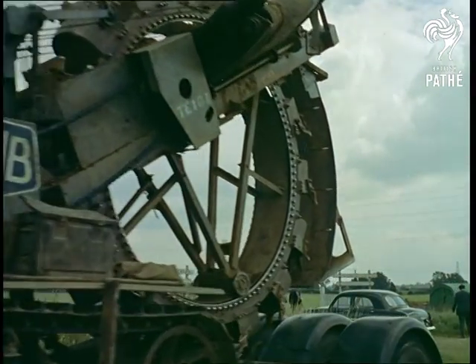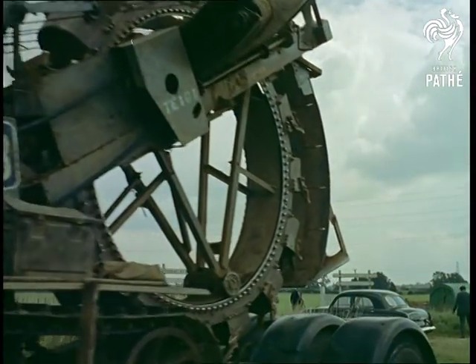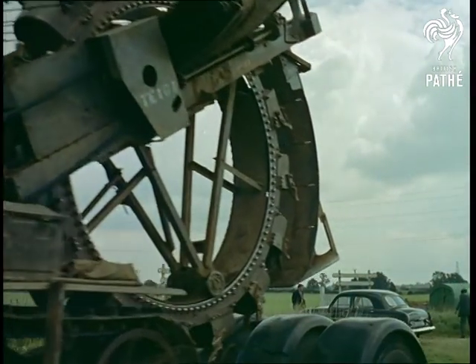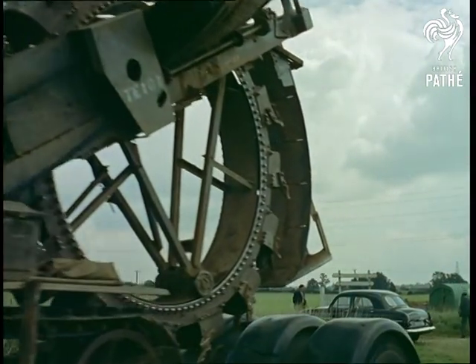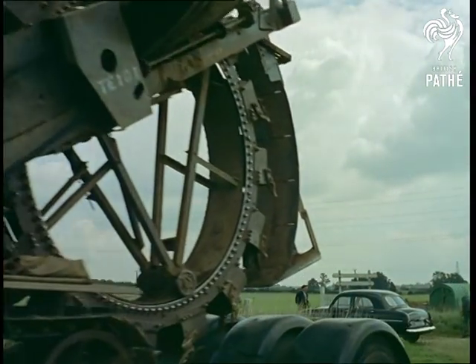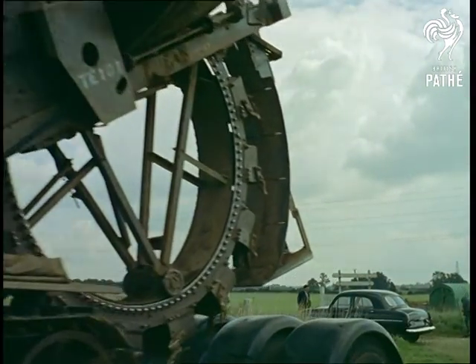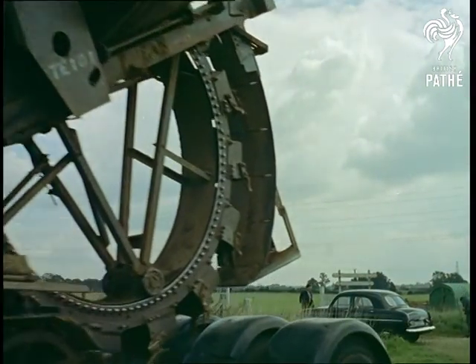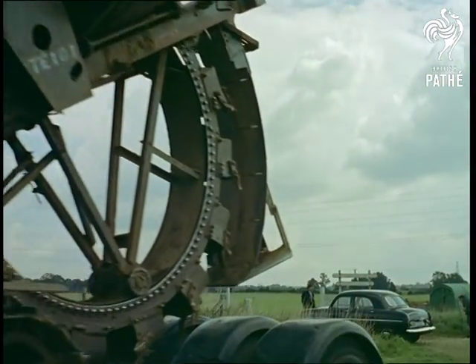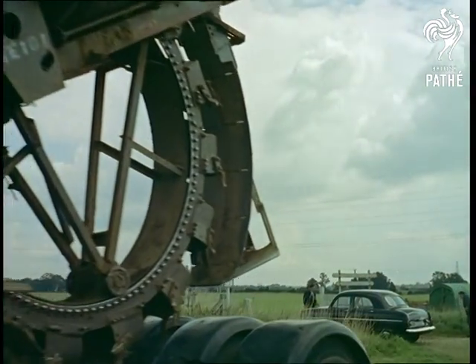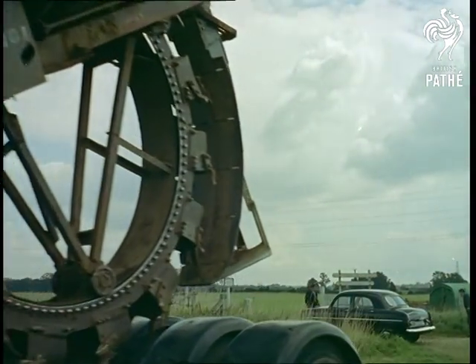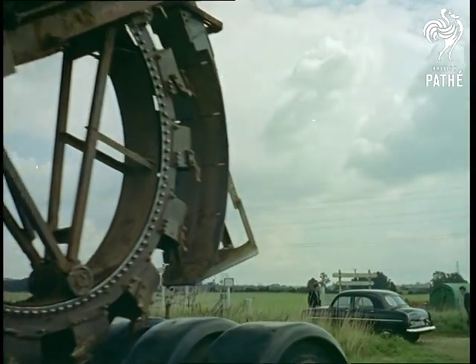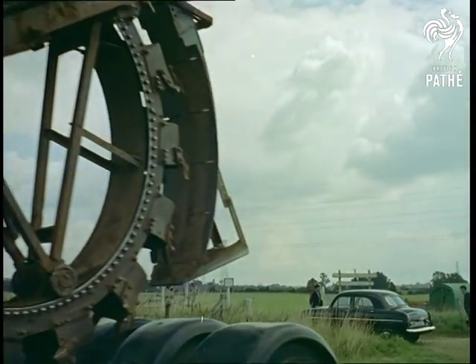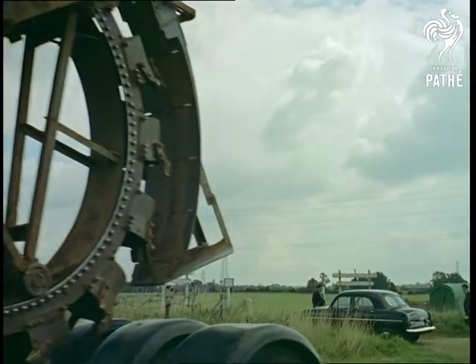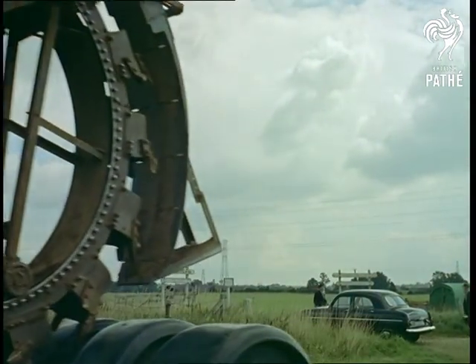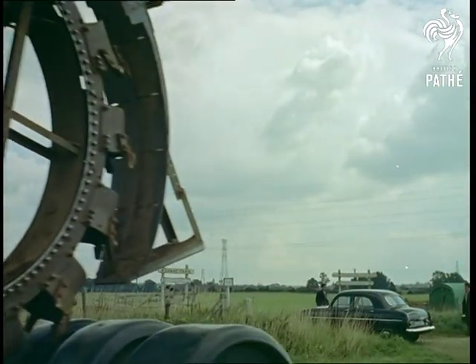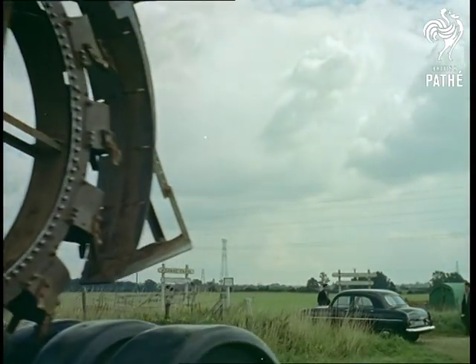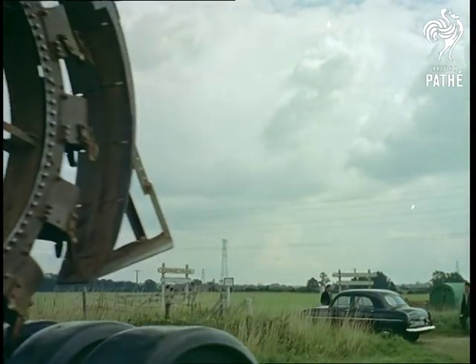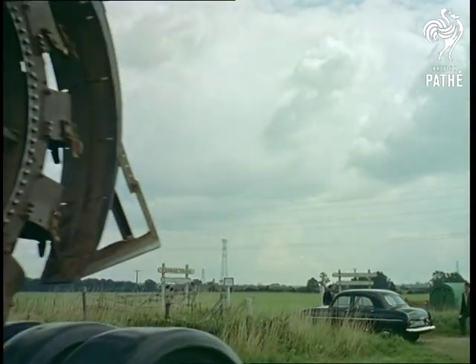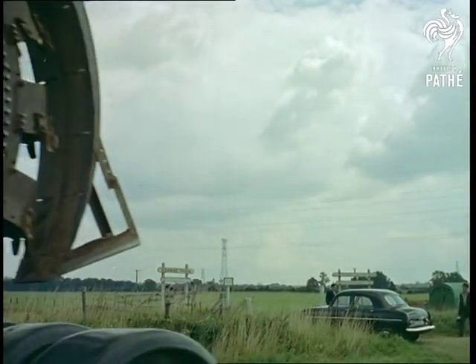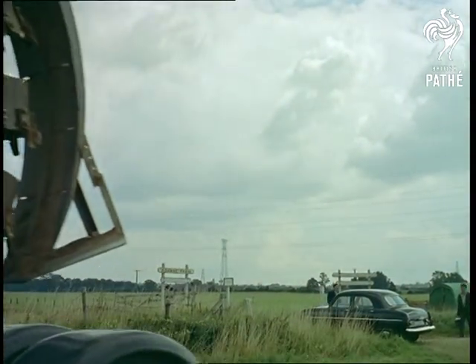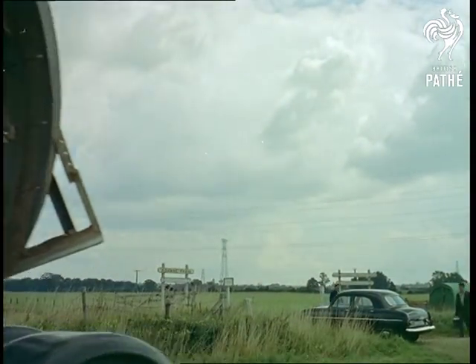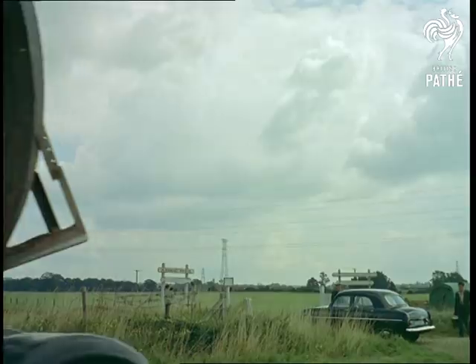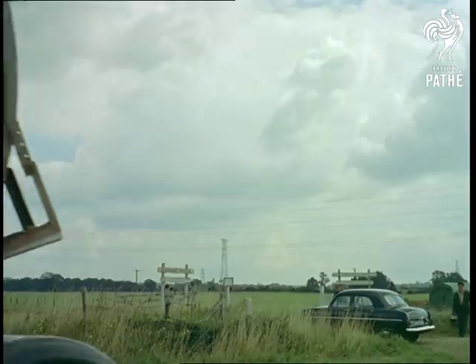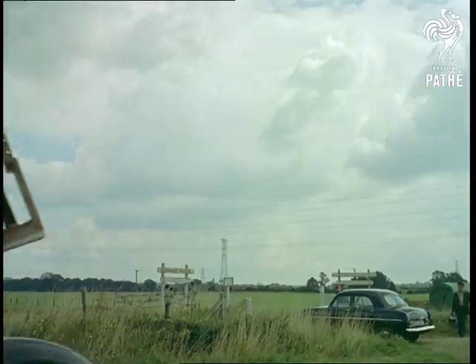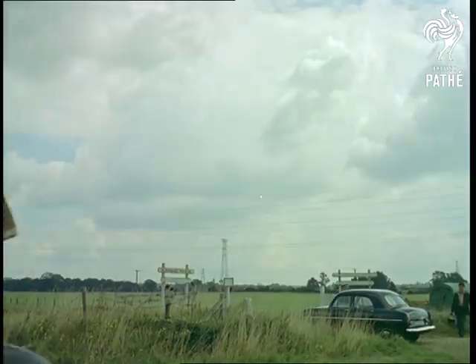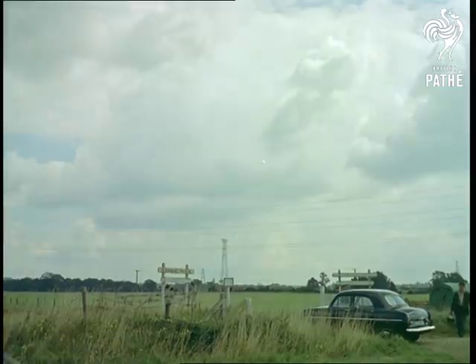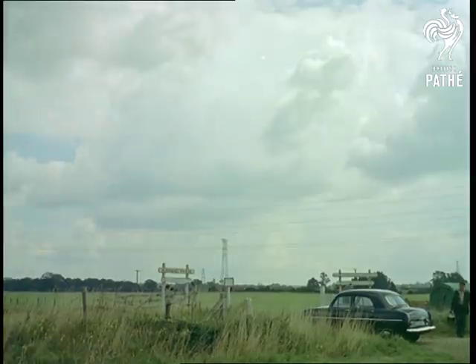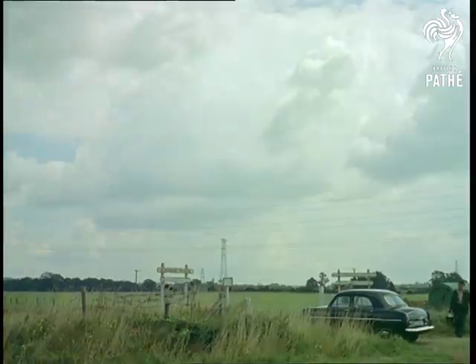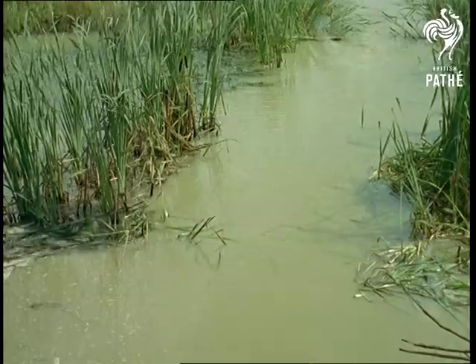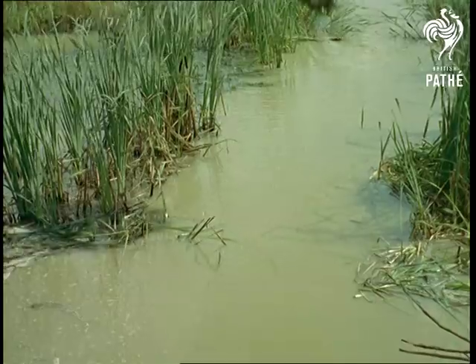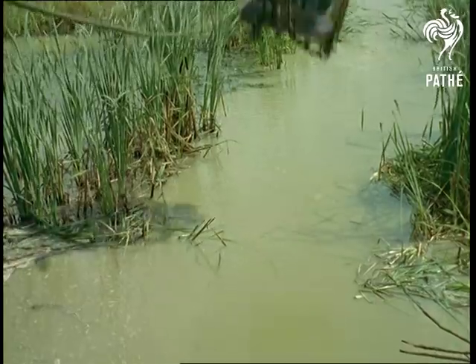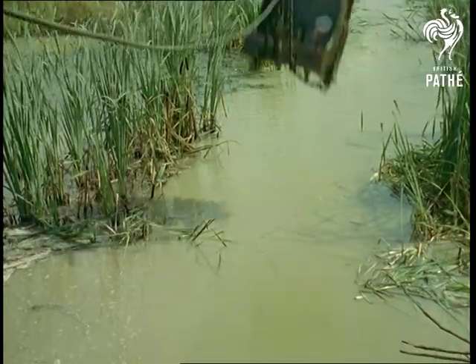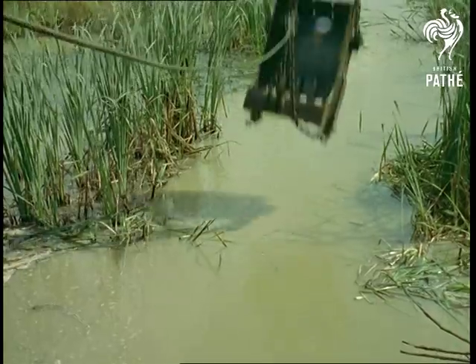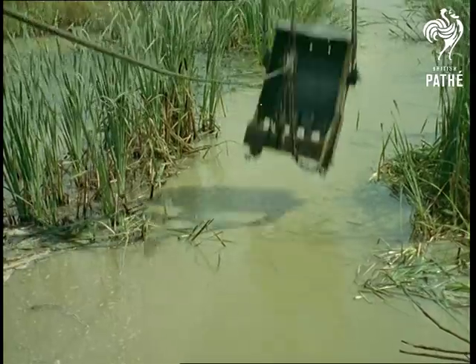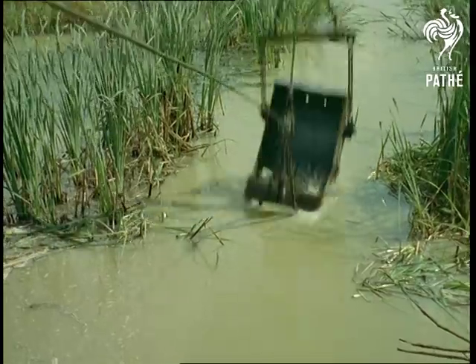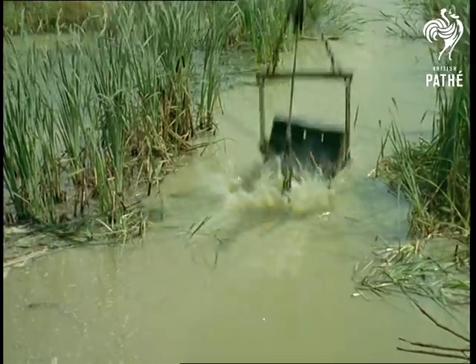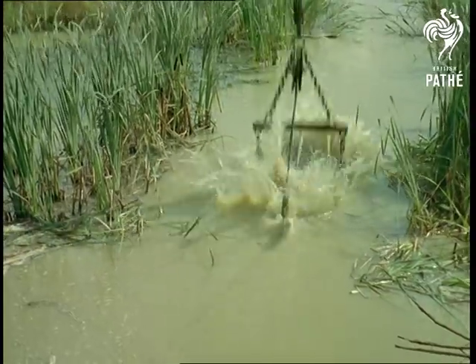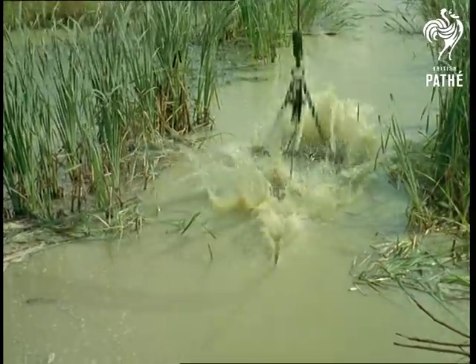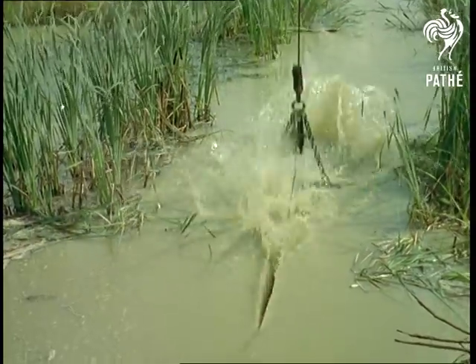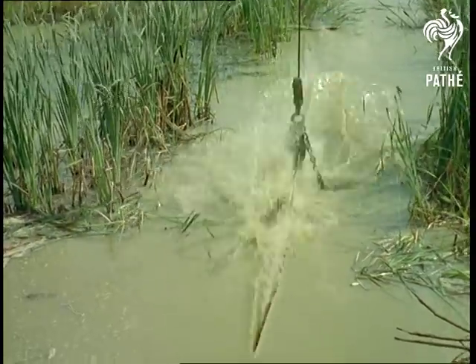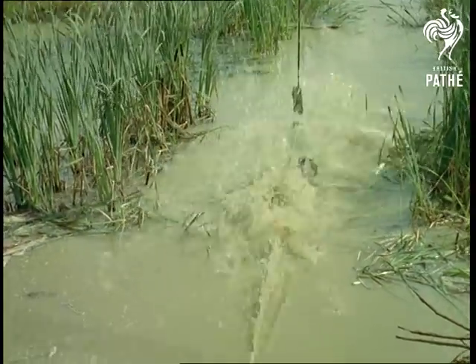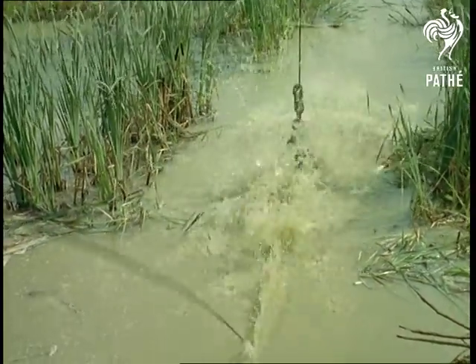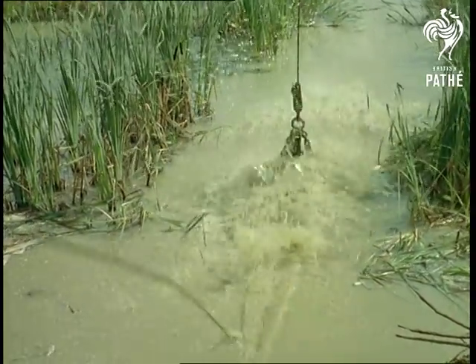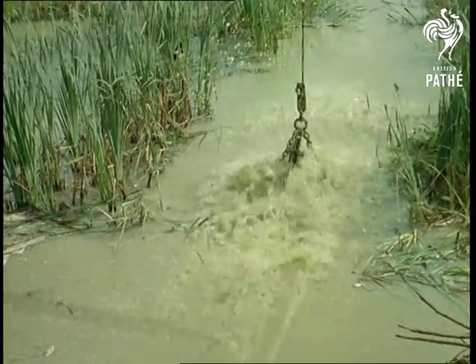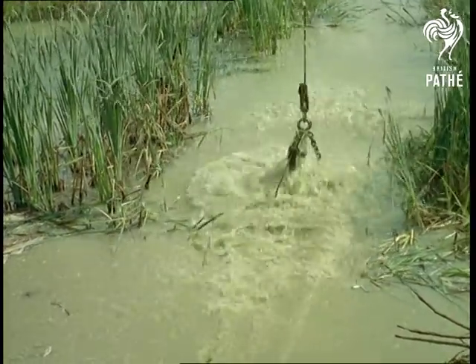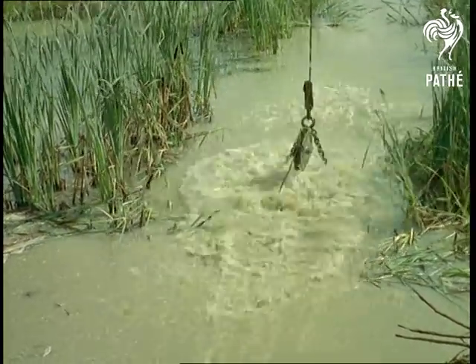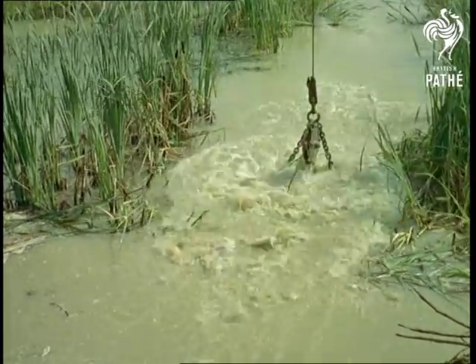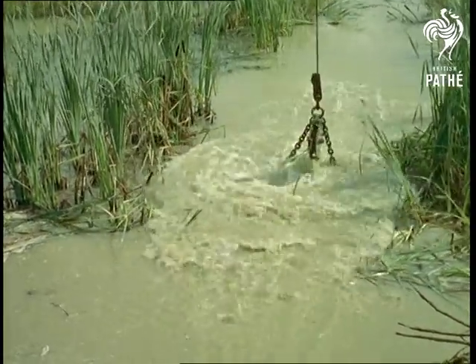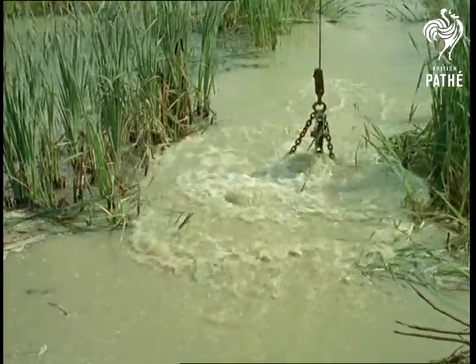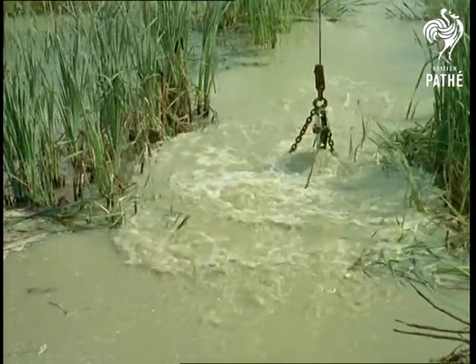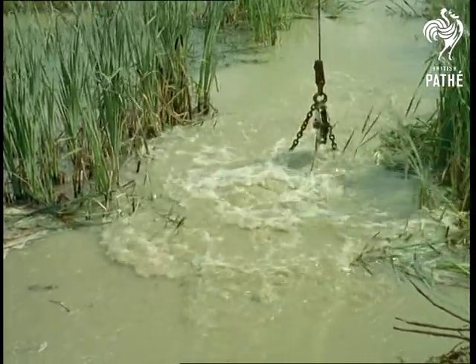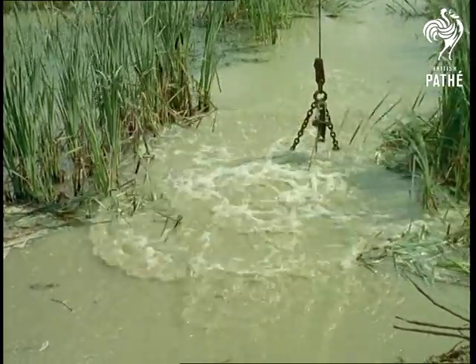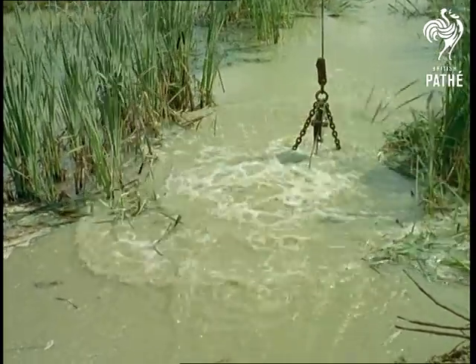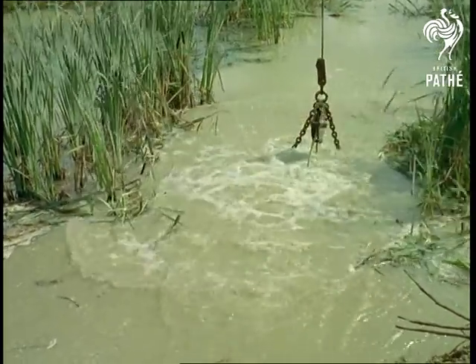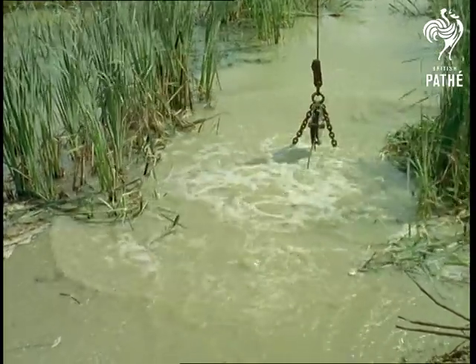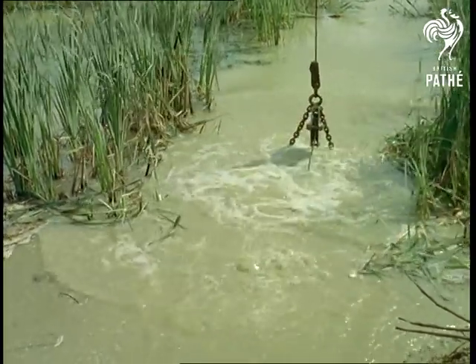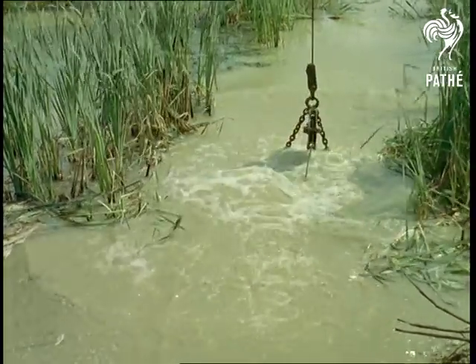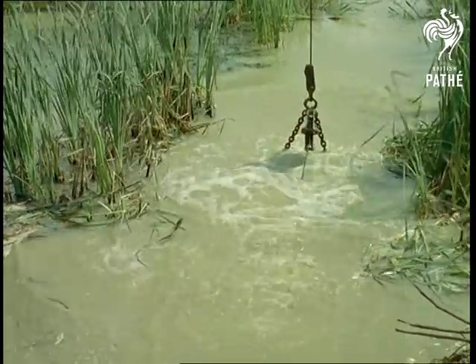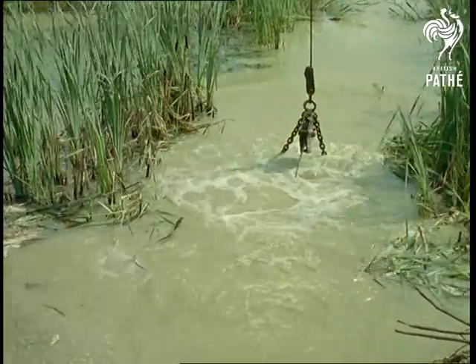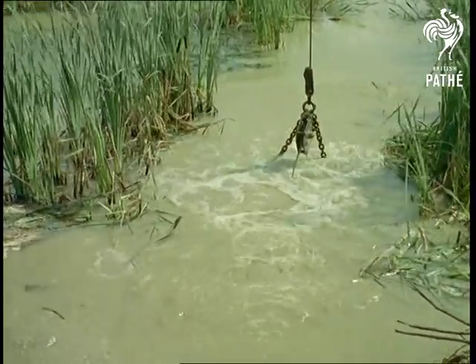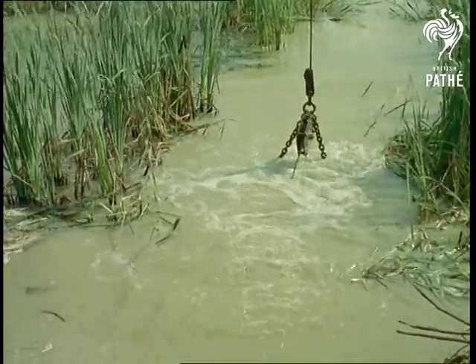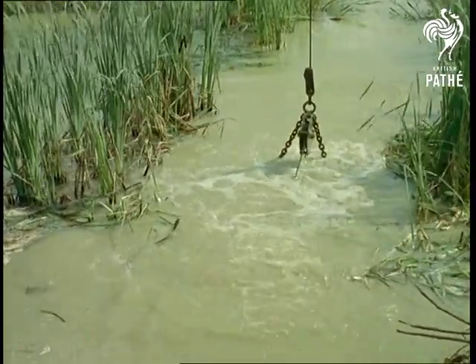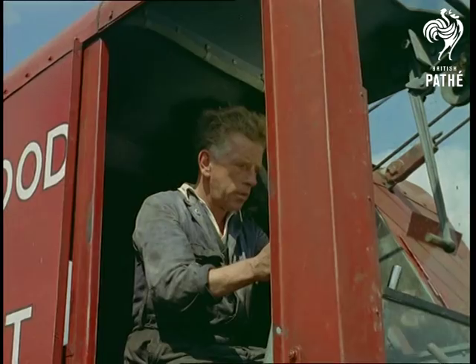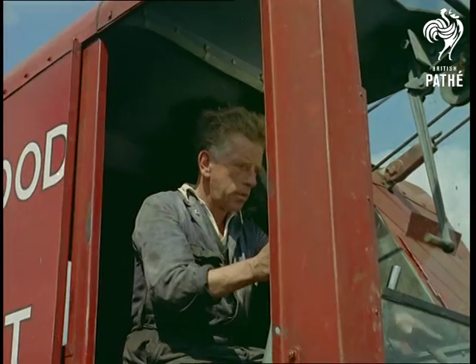The machinery used takes swampland in its stride. A channel is merely scooped out and the pipes laid across.